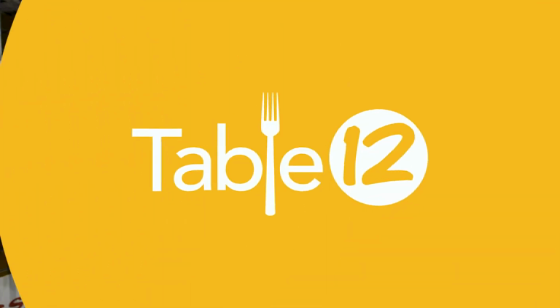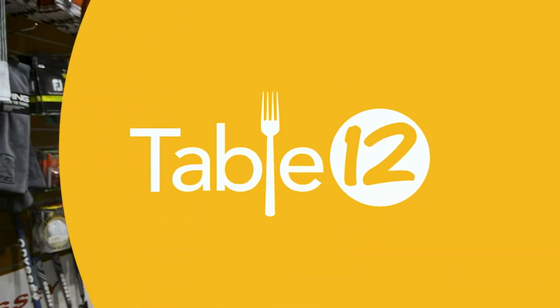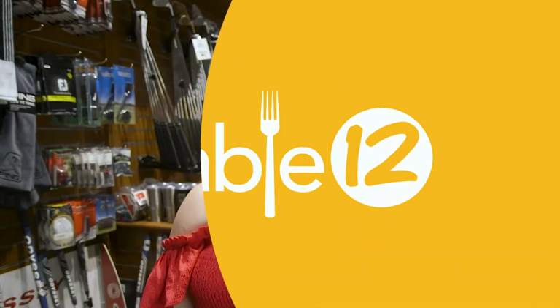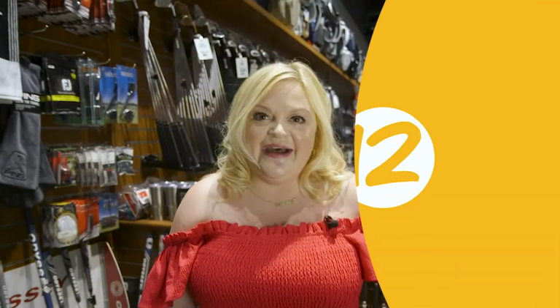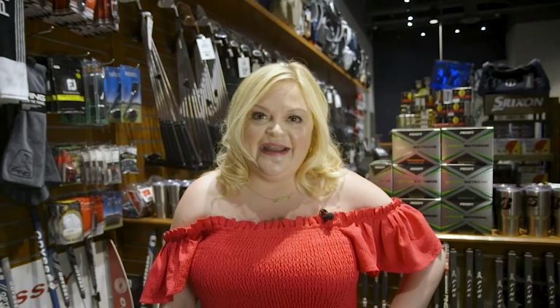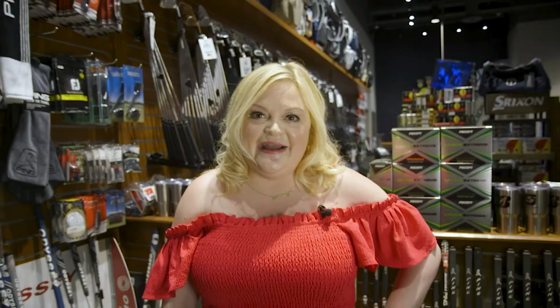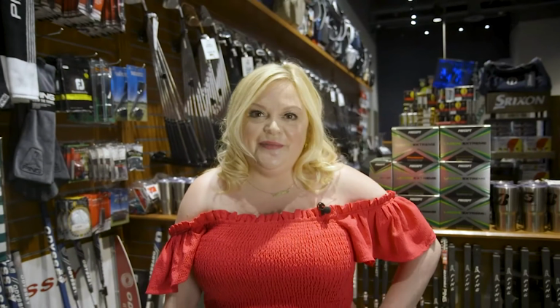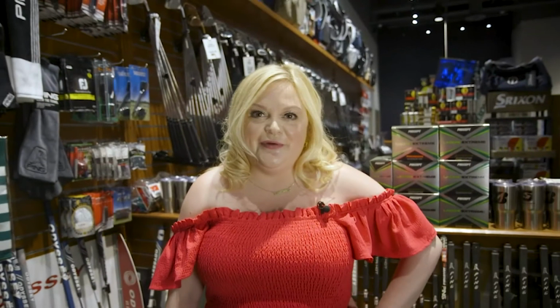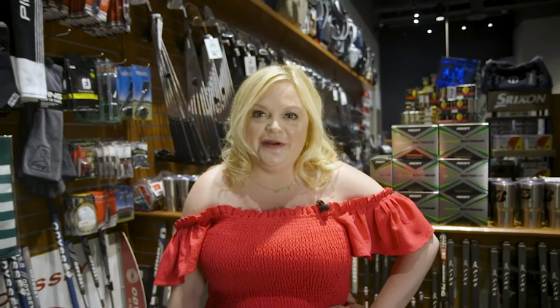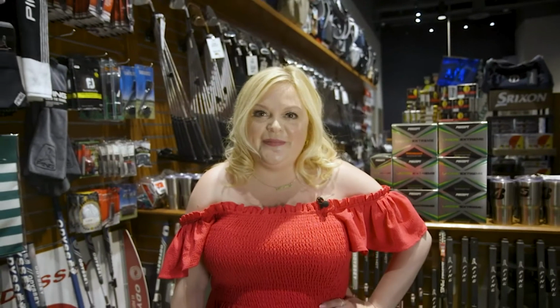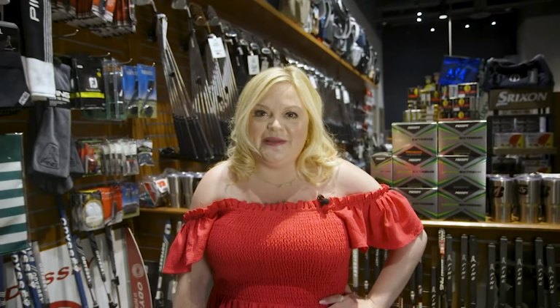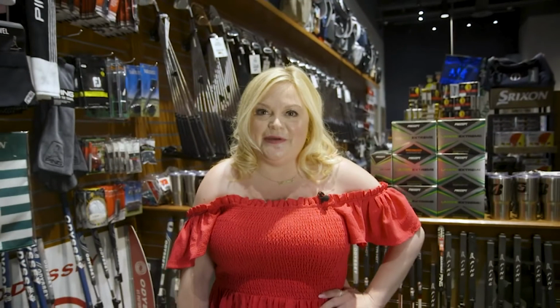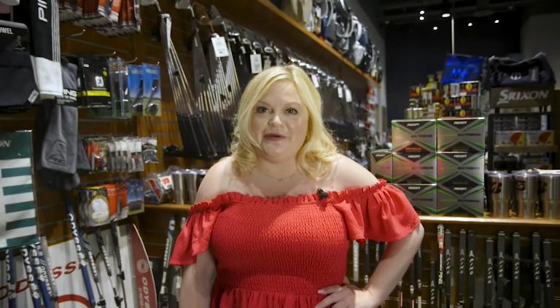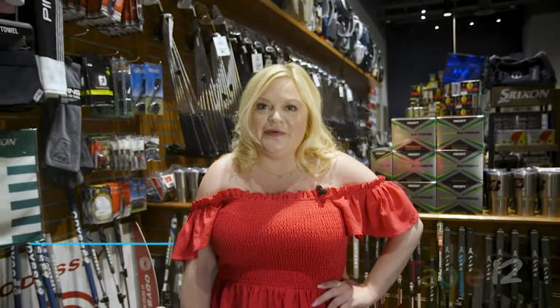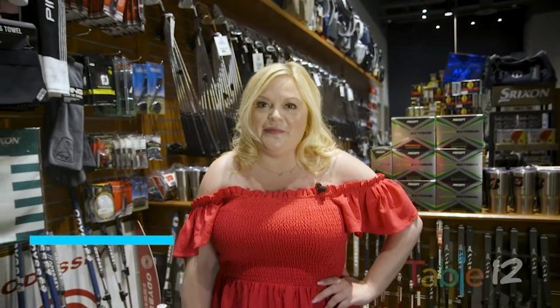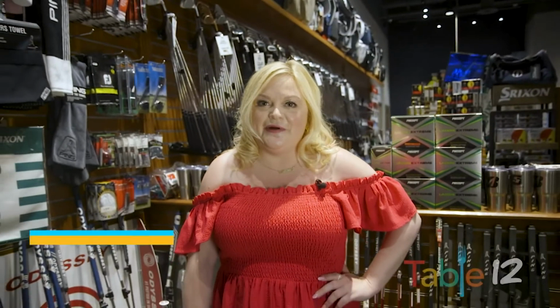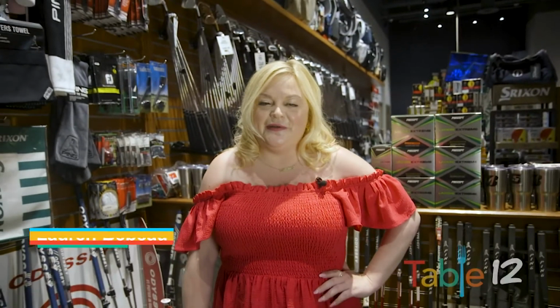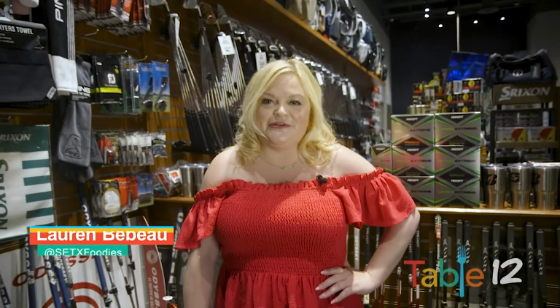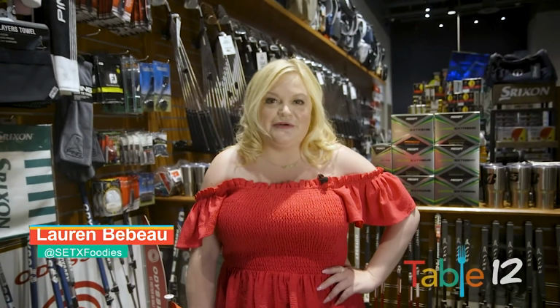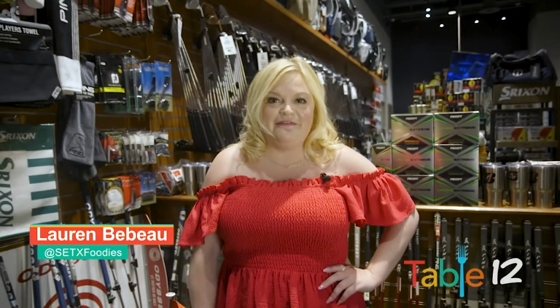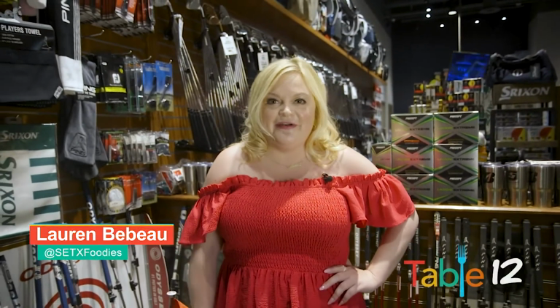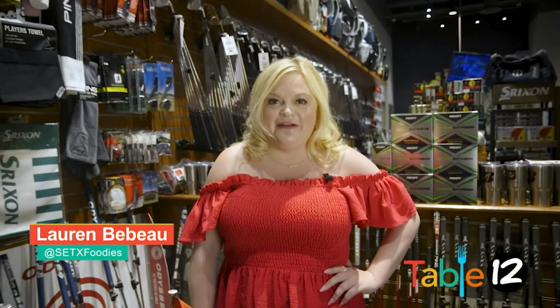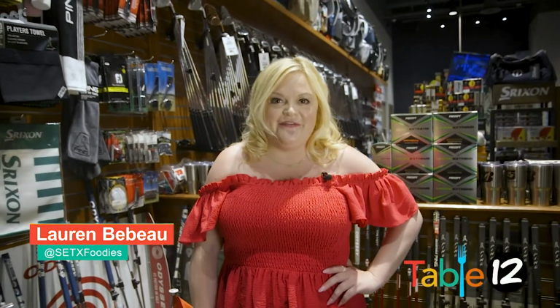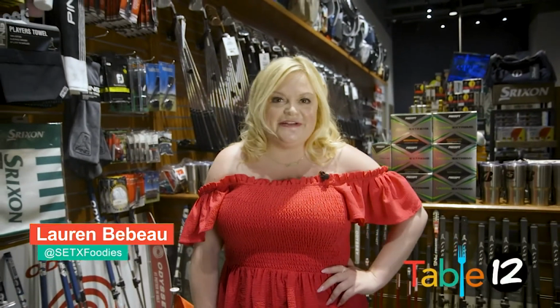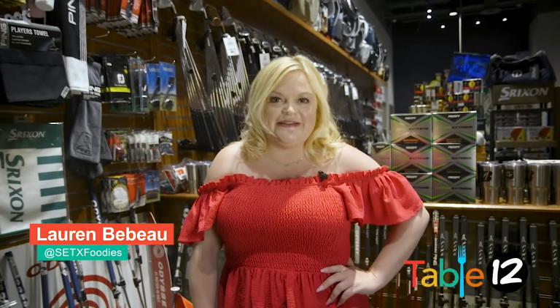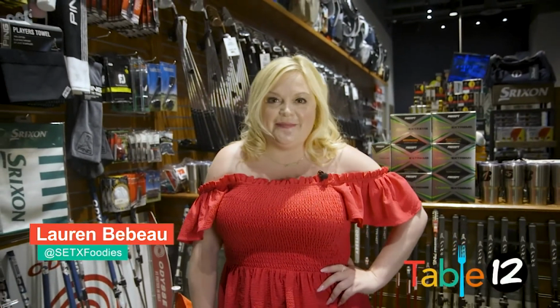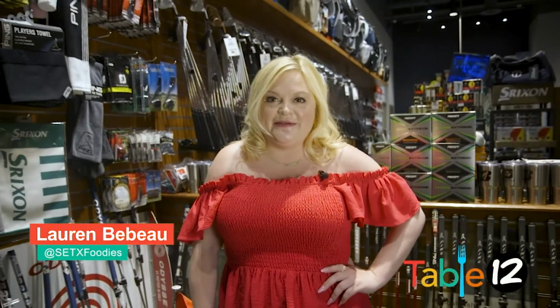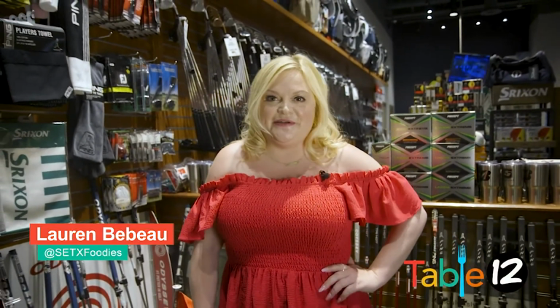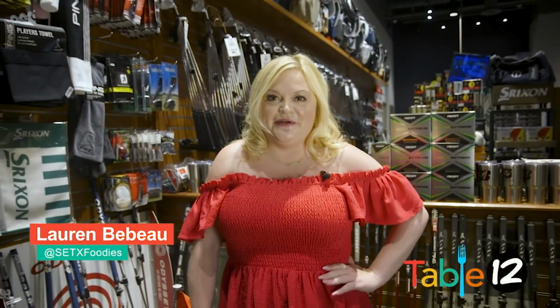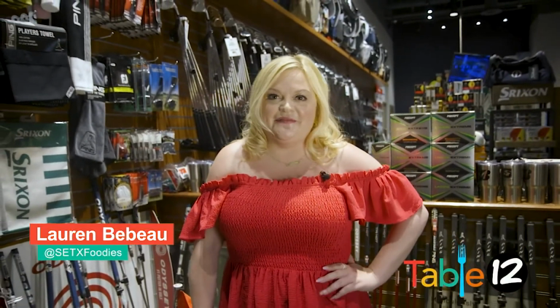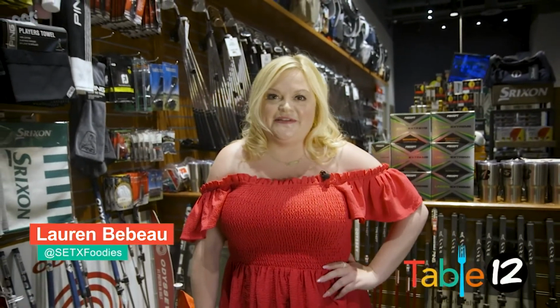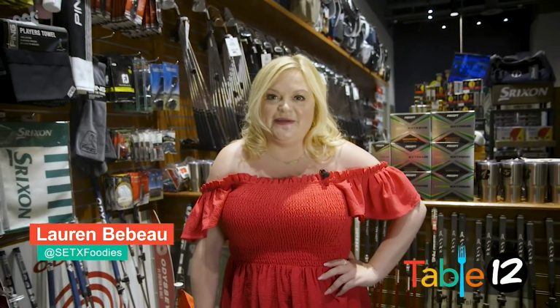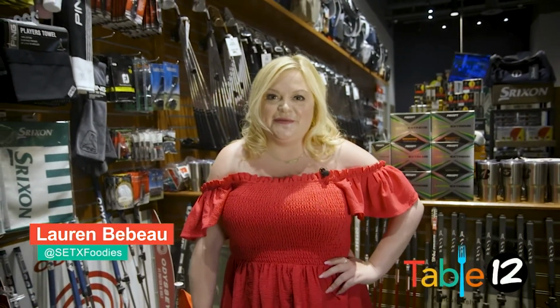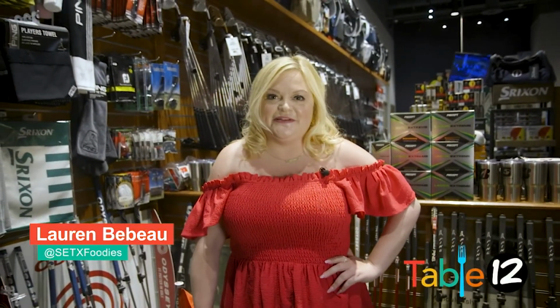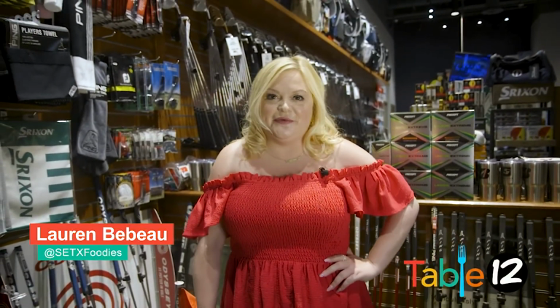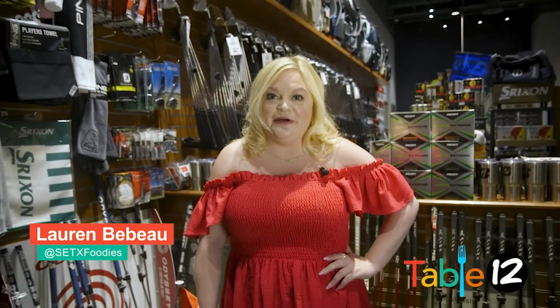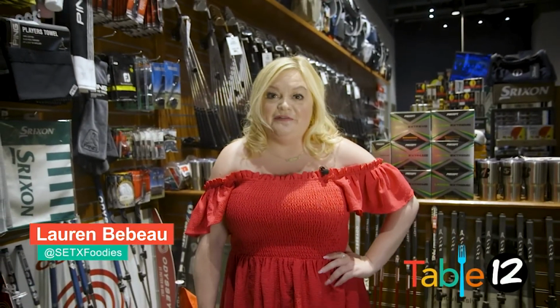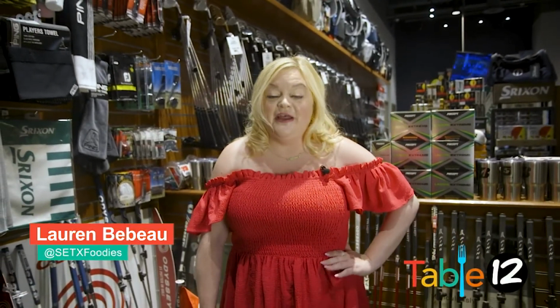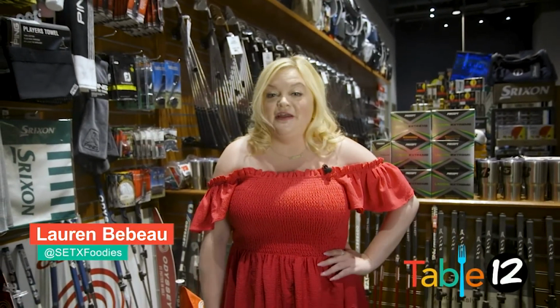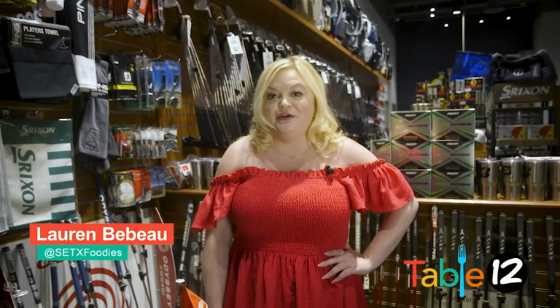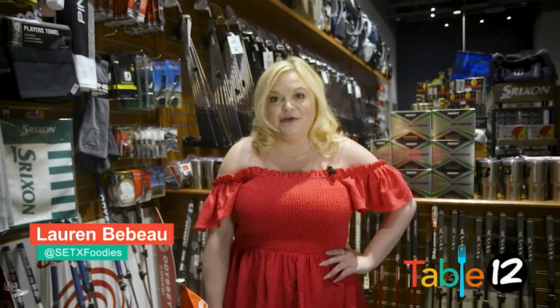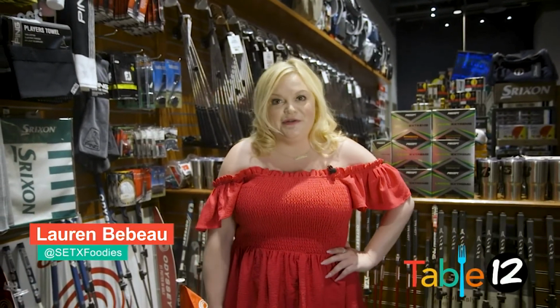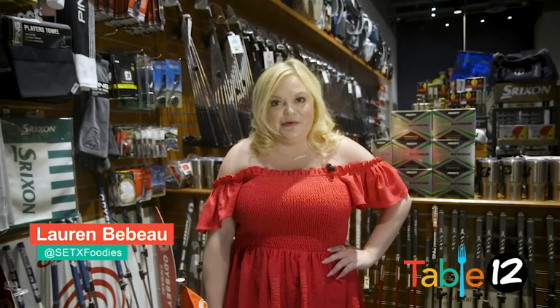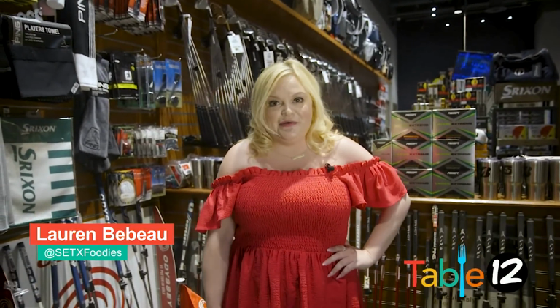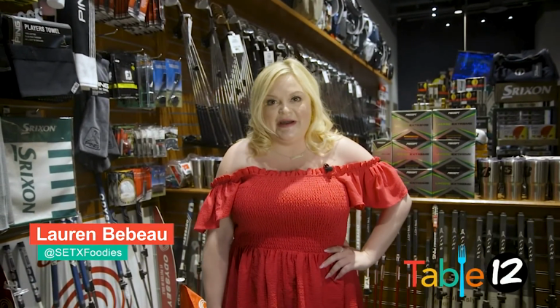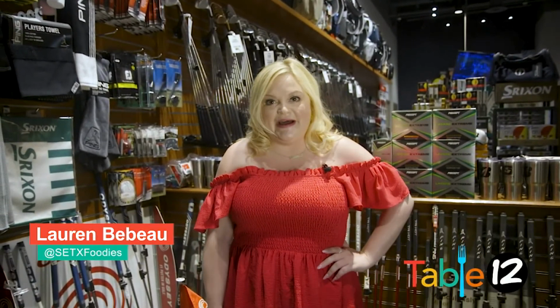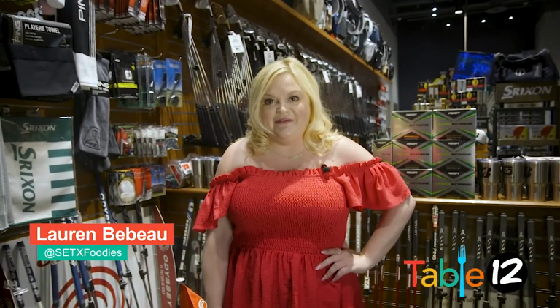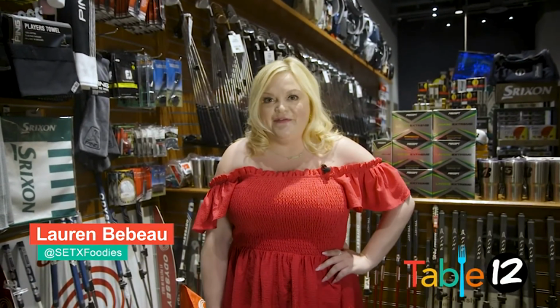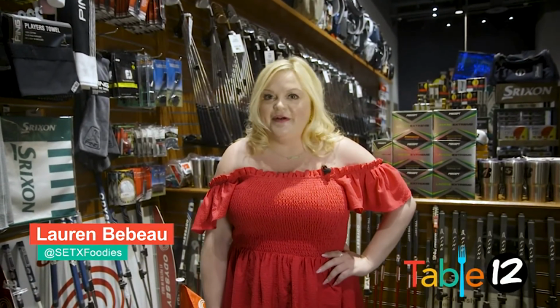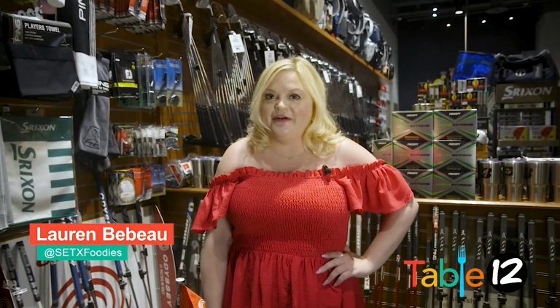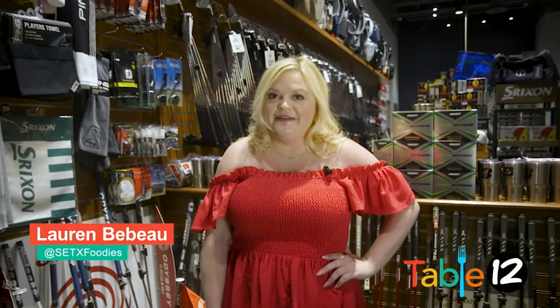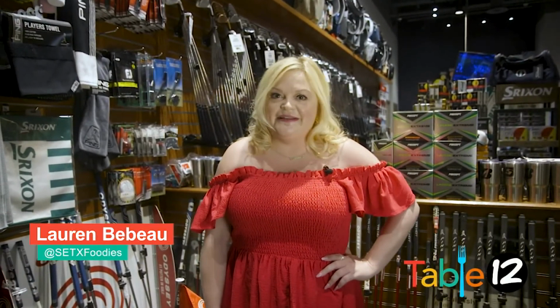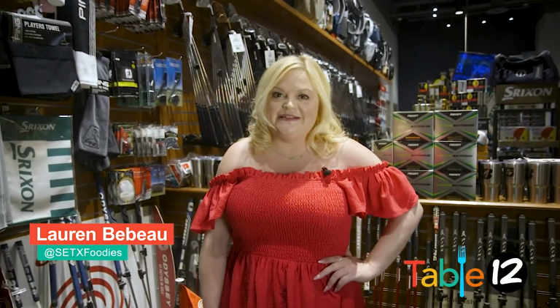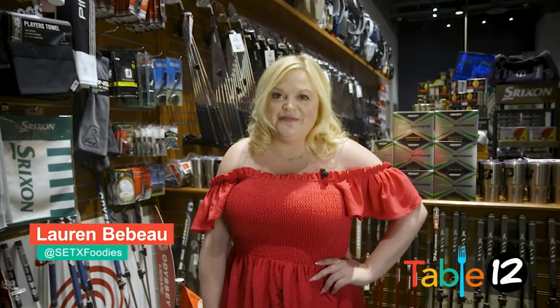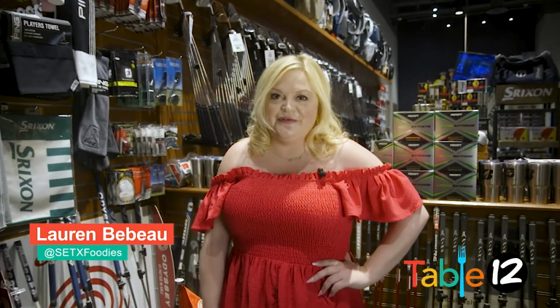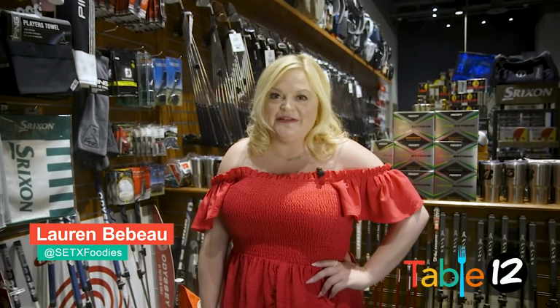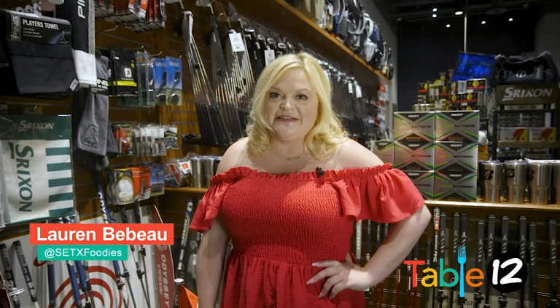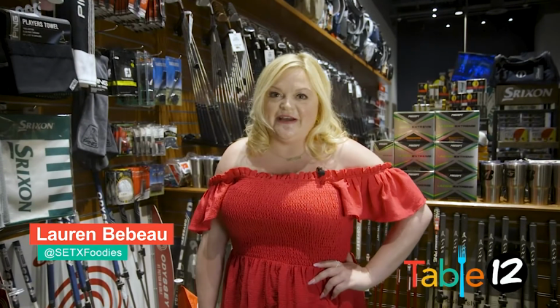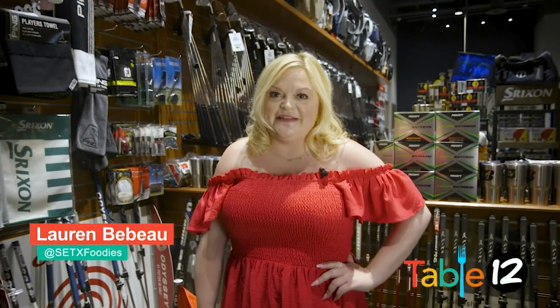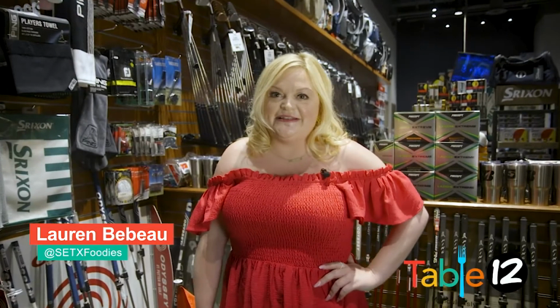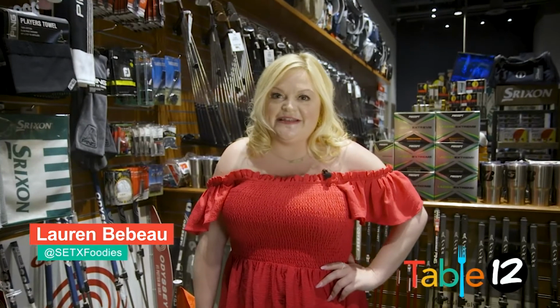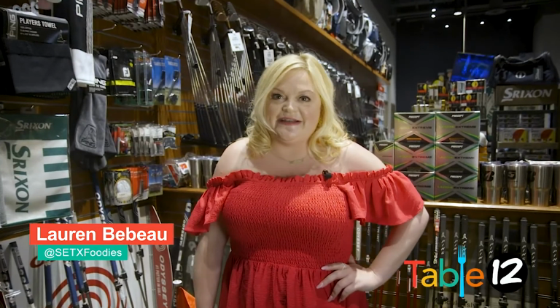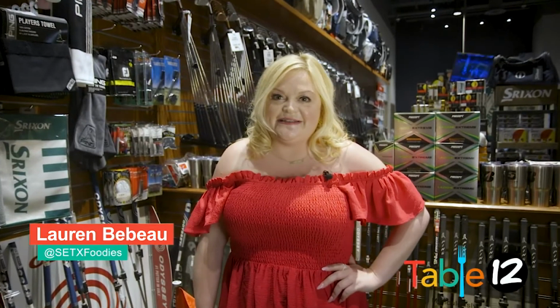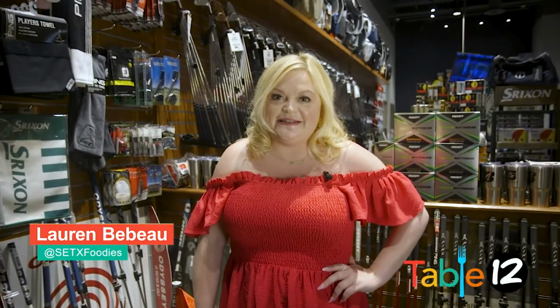Hi, I'm Lauren Debo. Welcome to our very first episode of Table 12, your local guide for all things food in Southeast Texas.